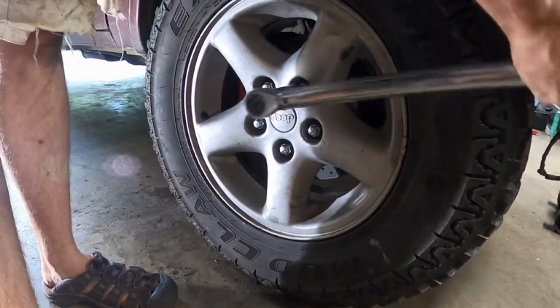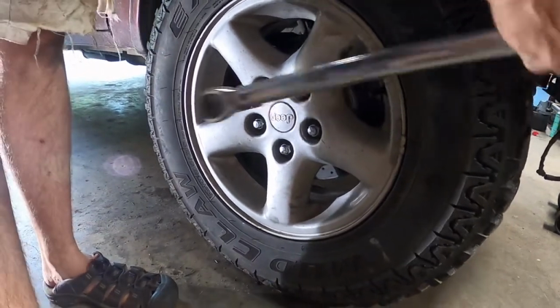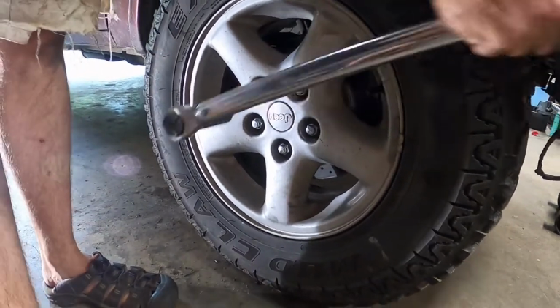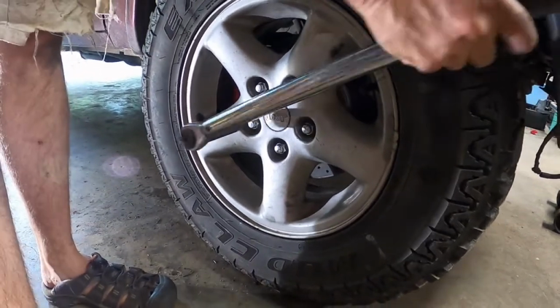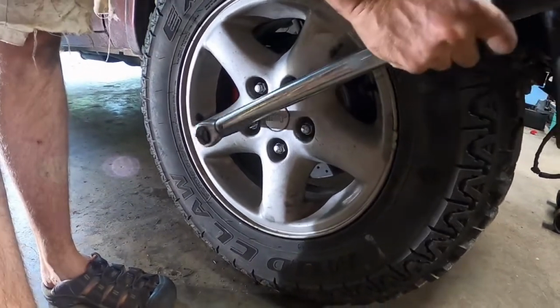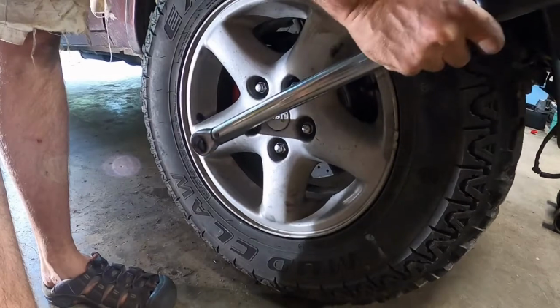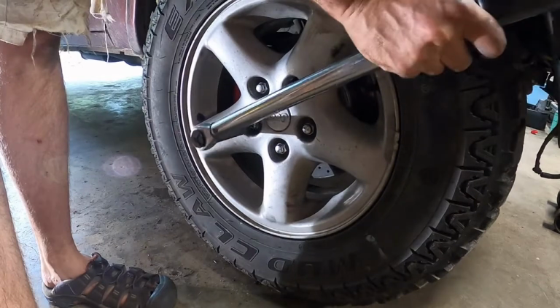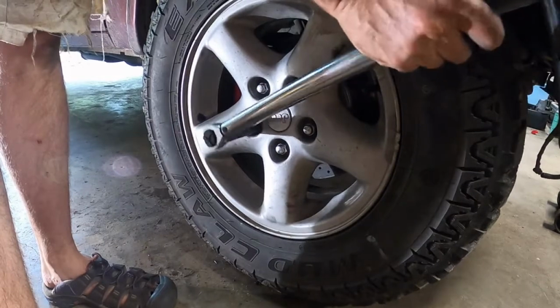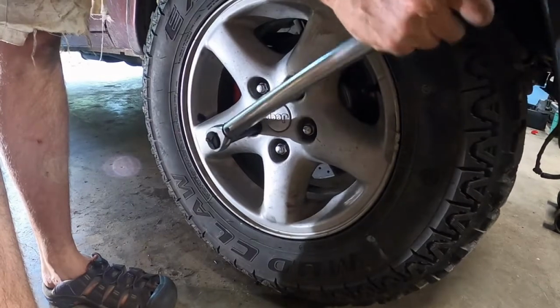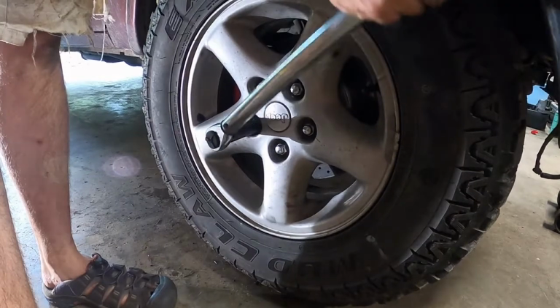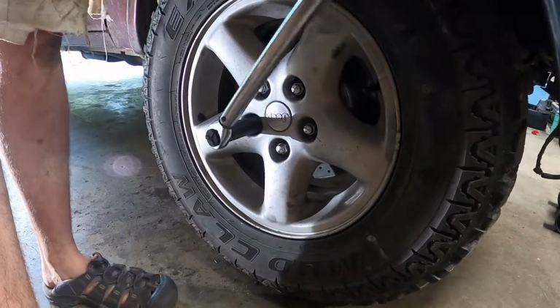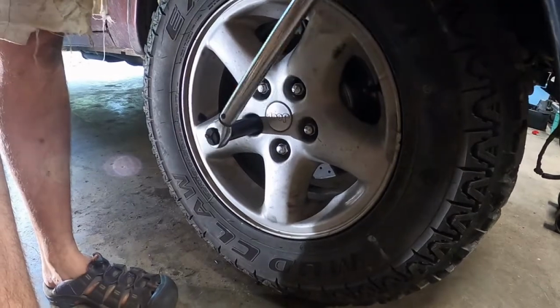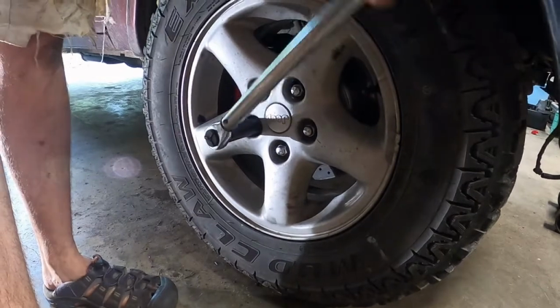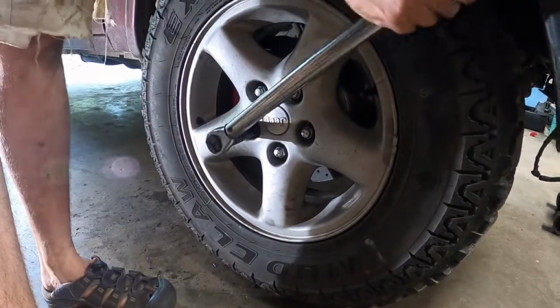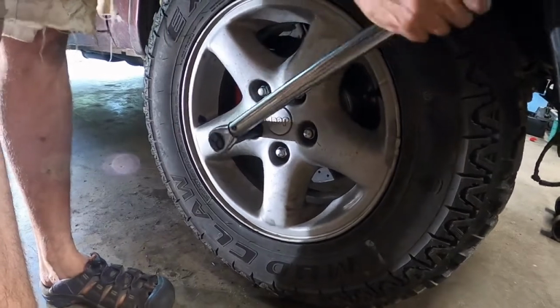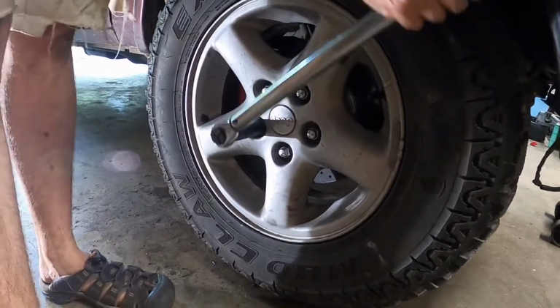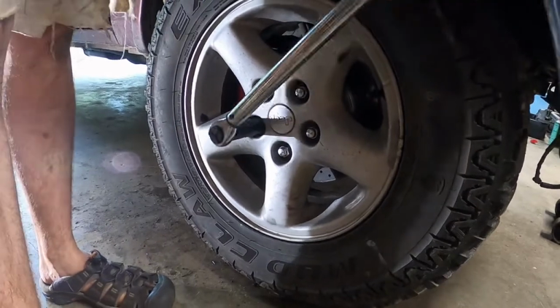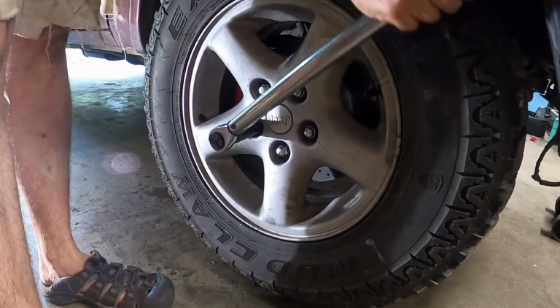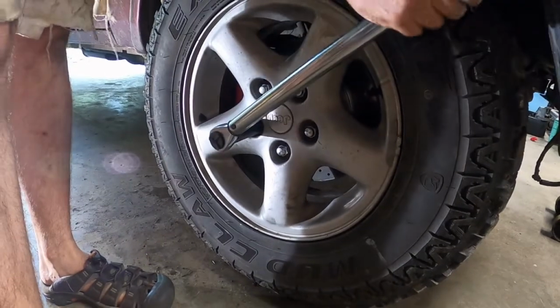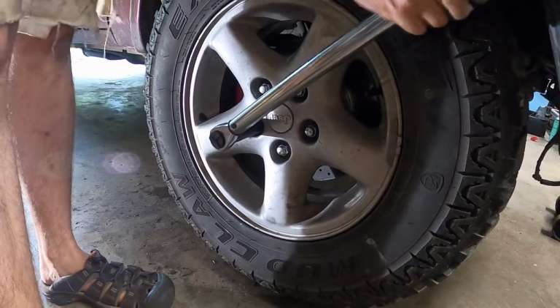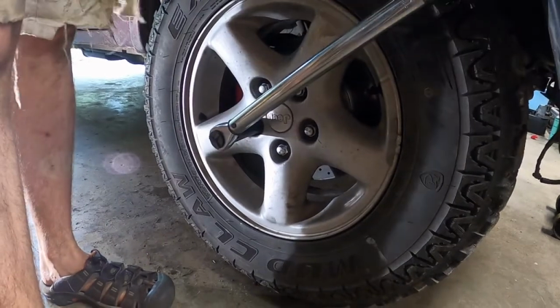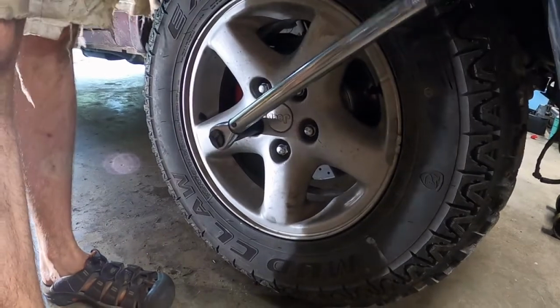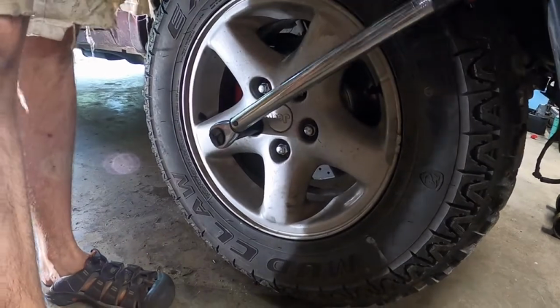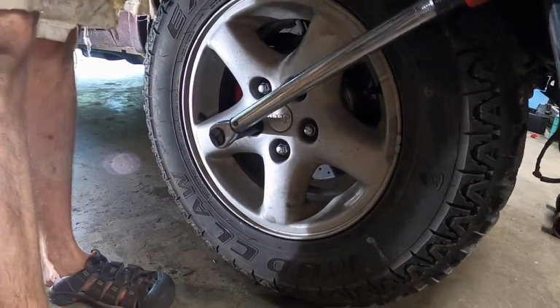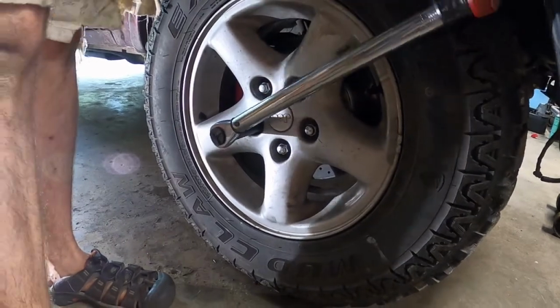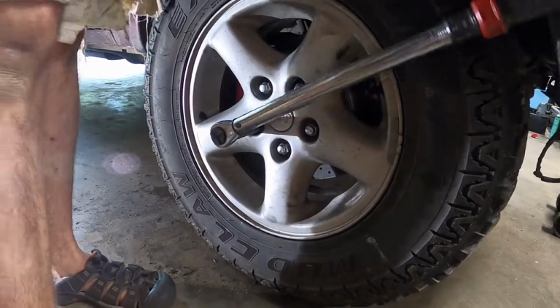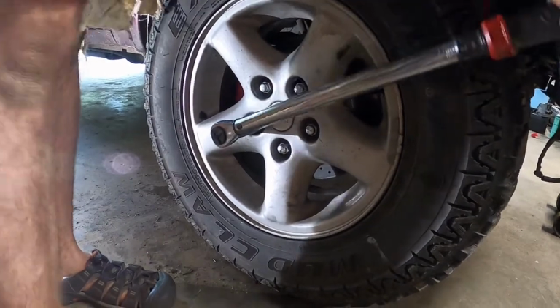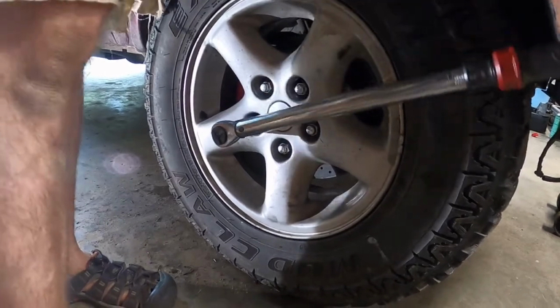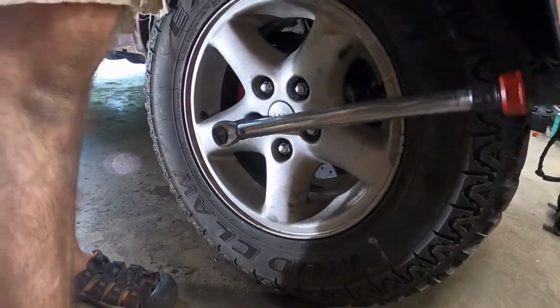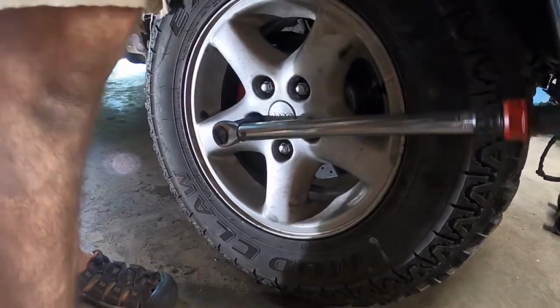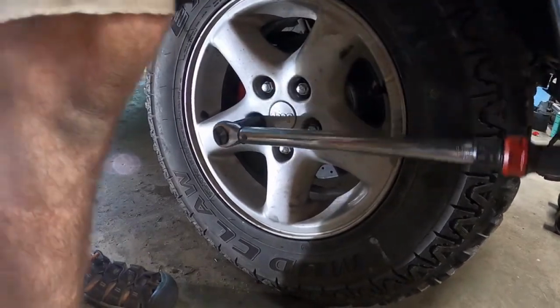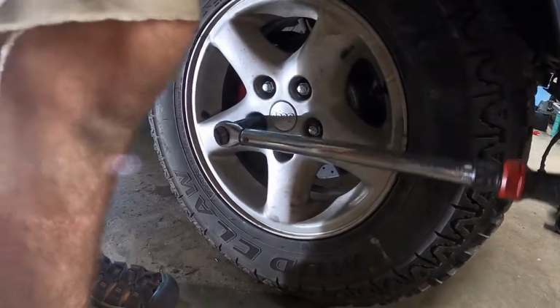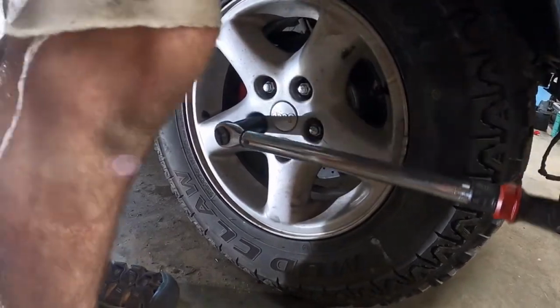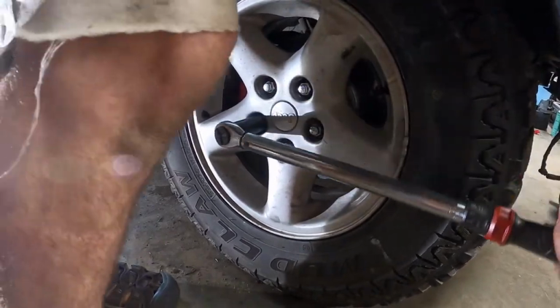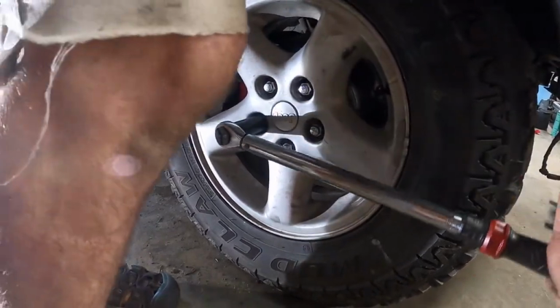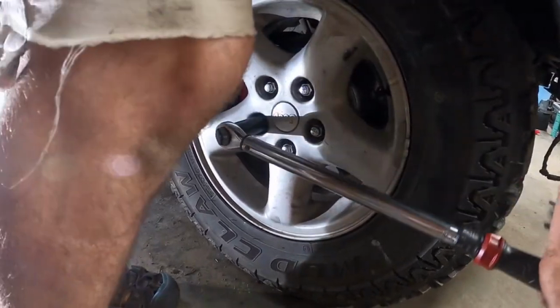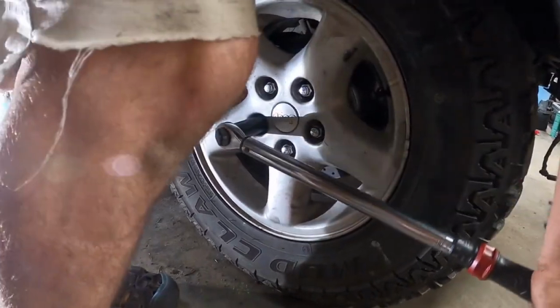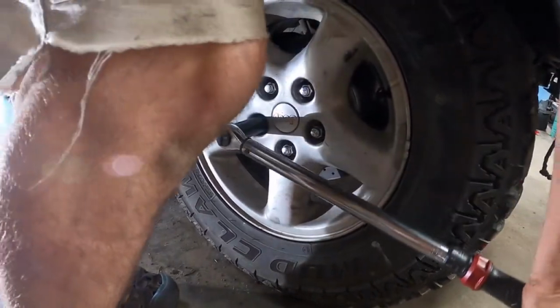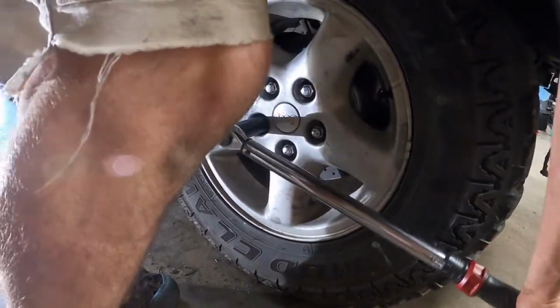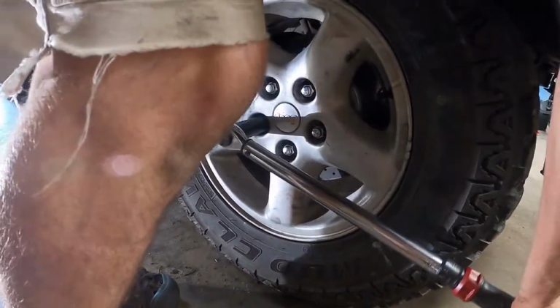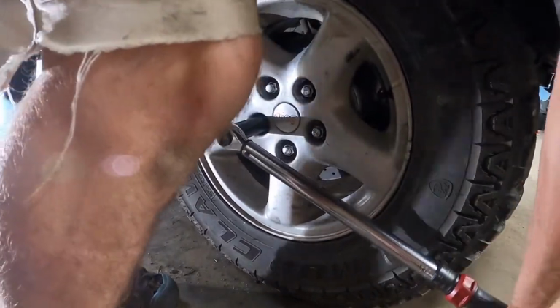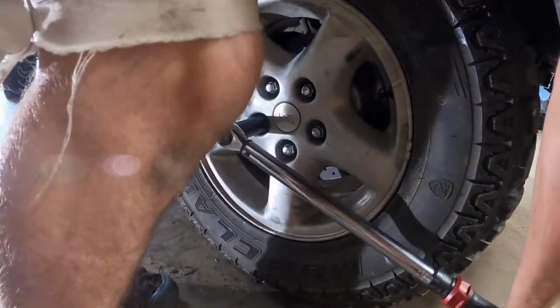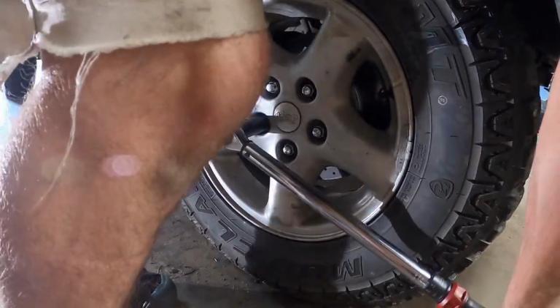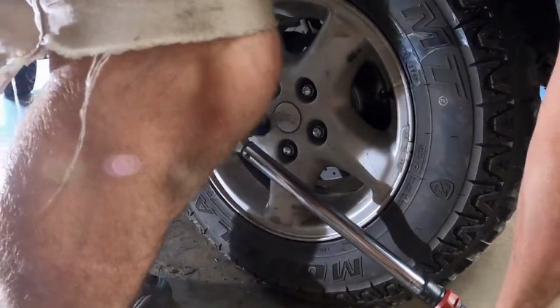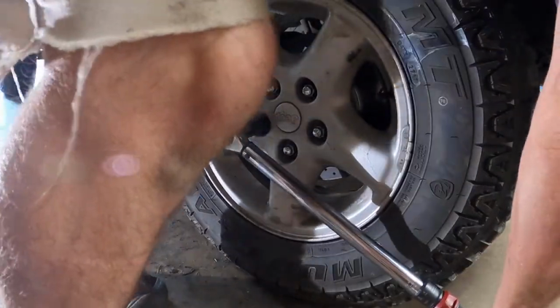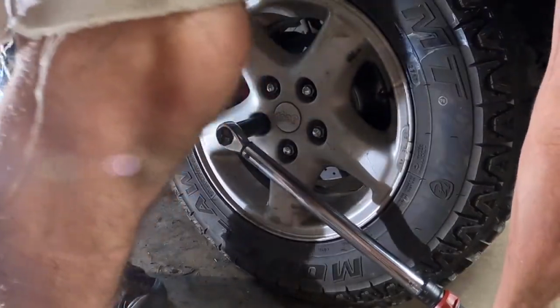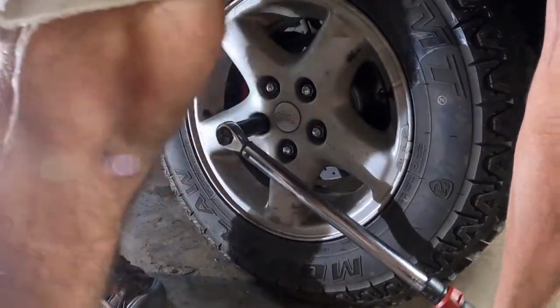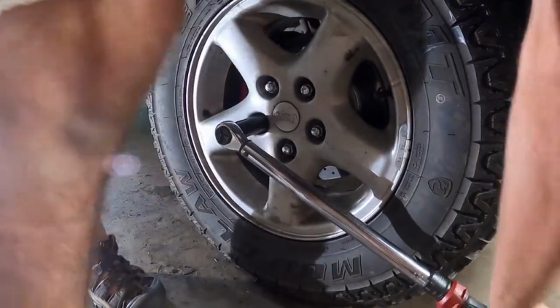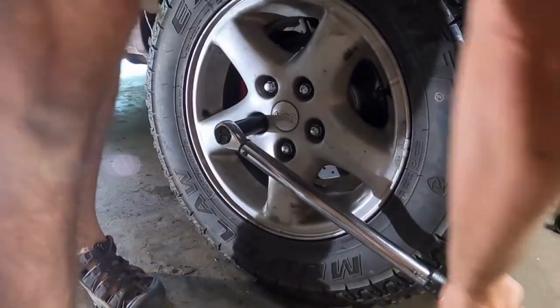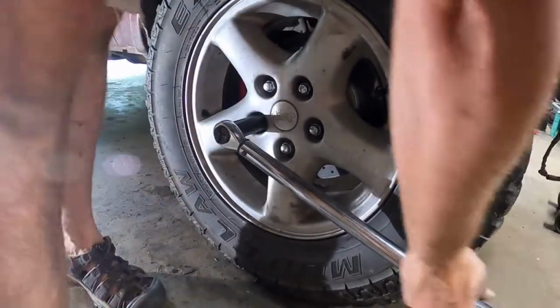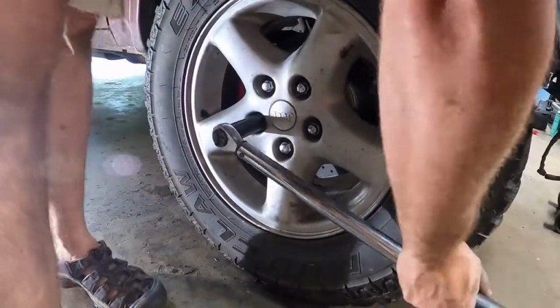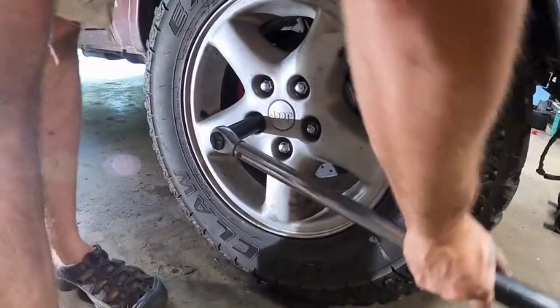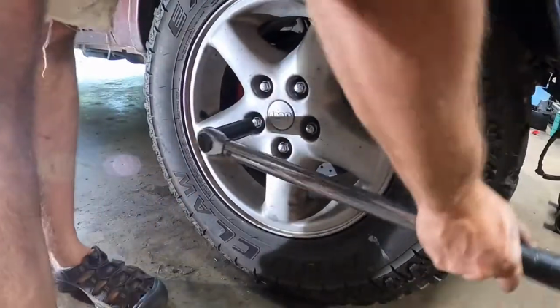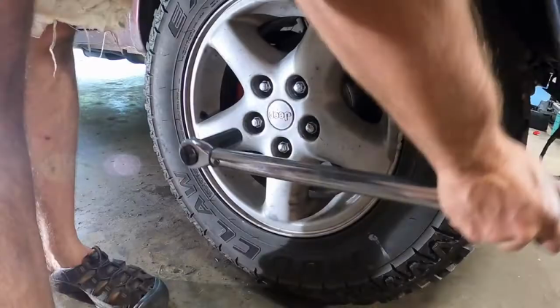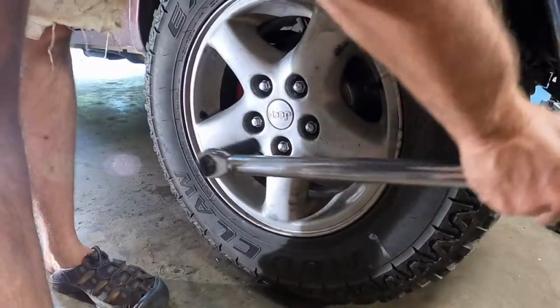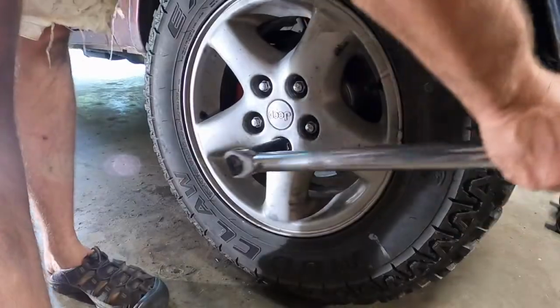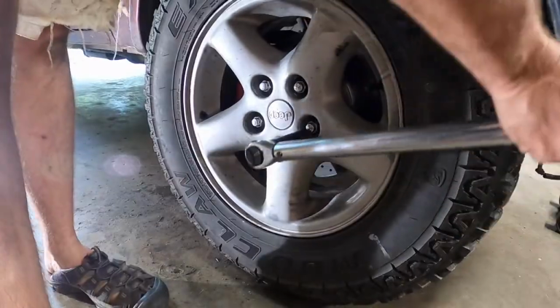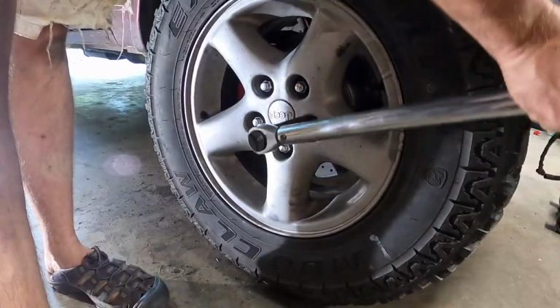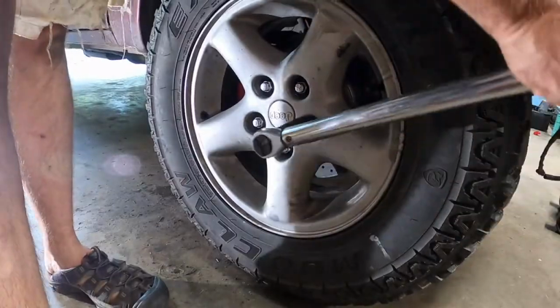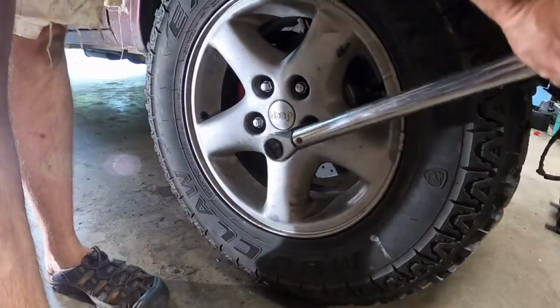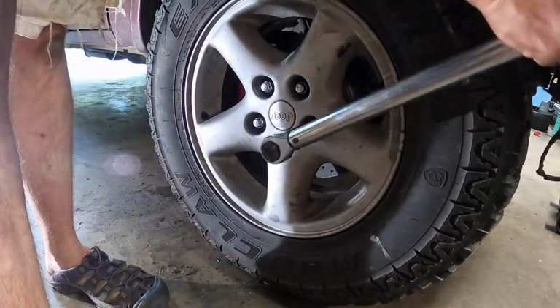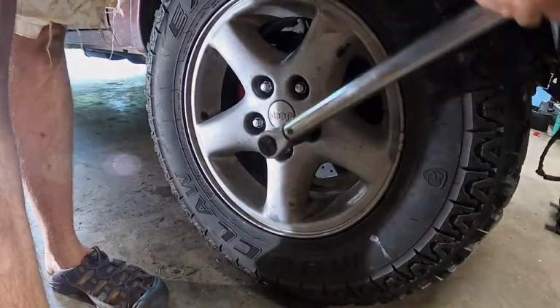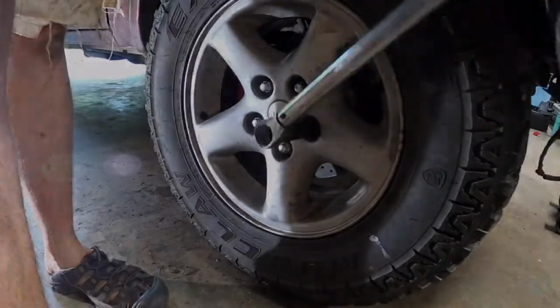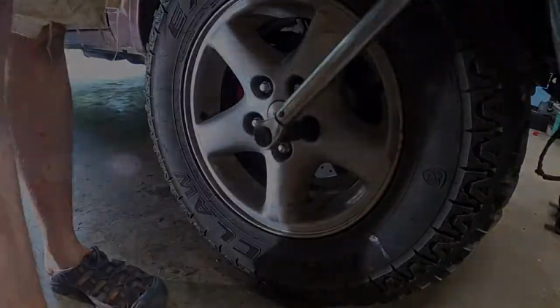As always, we take the Jeep out for a test drive to make sure that there is no noise or vibrations and that the installation was done correctly. Job done!